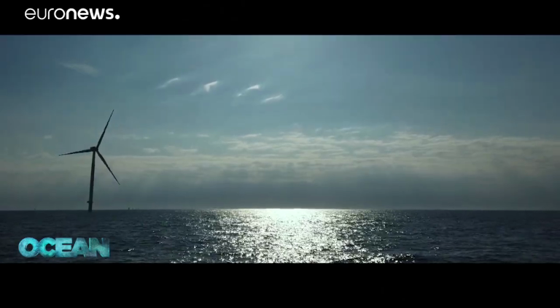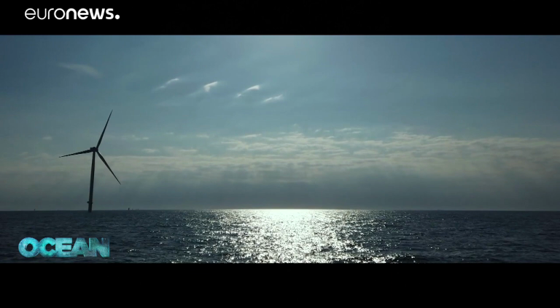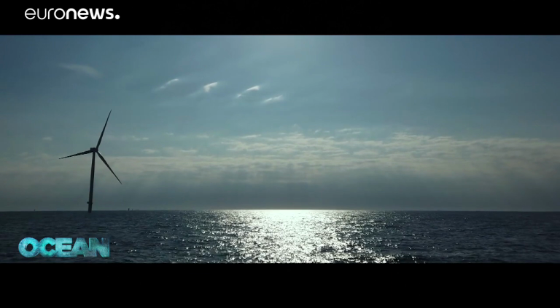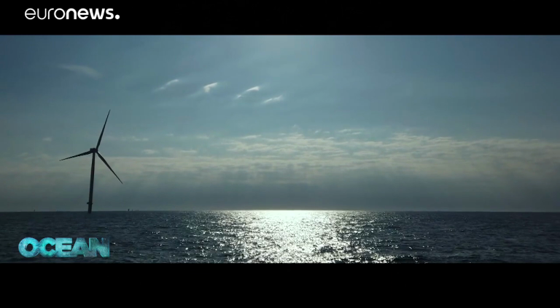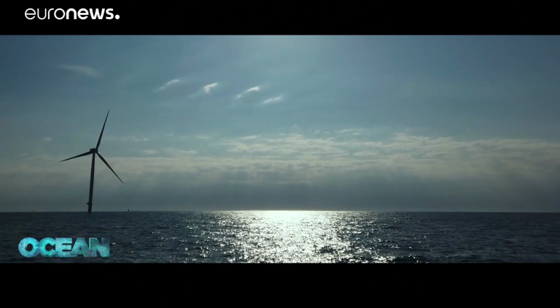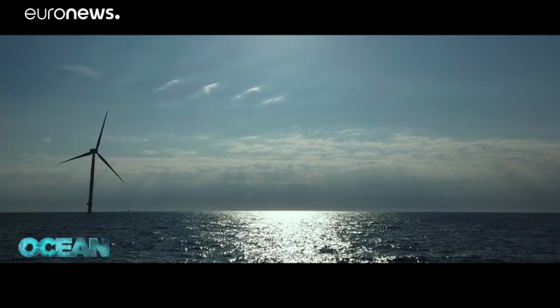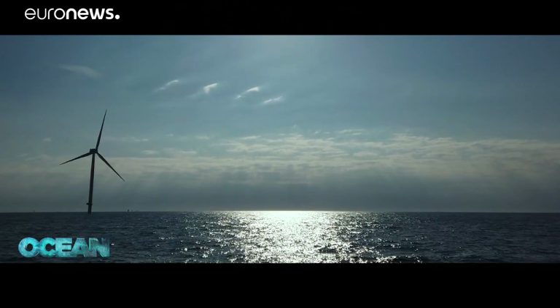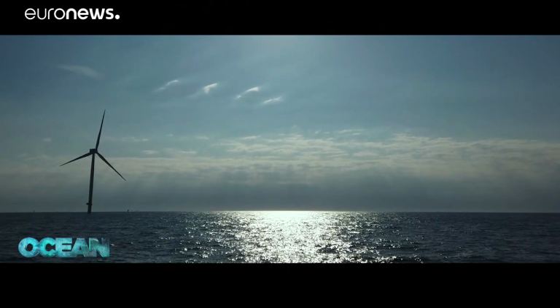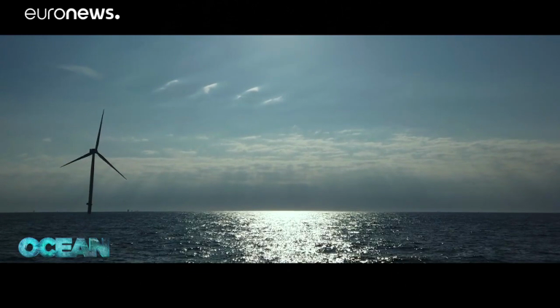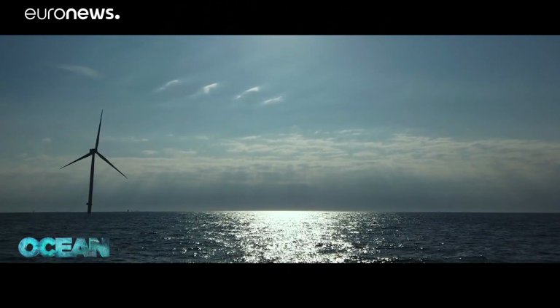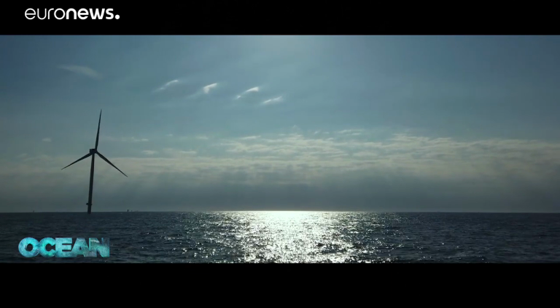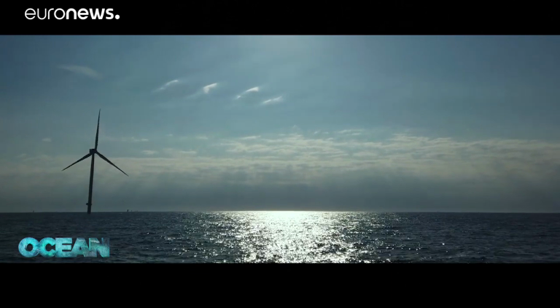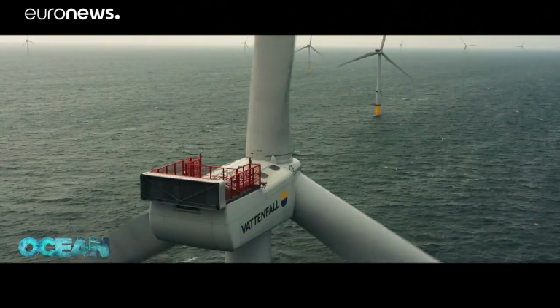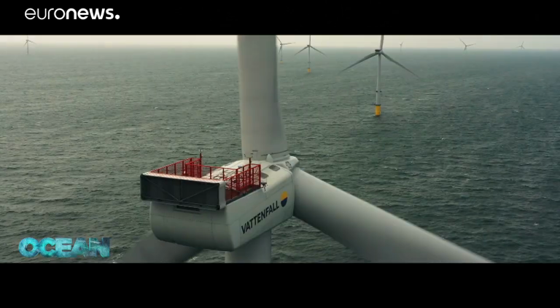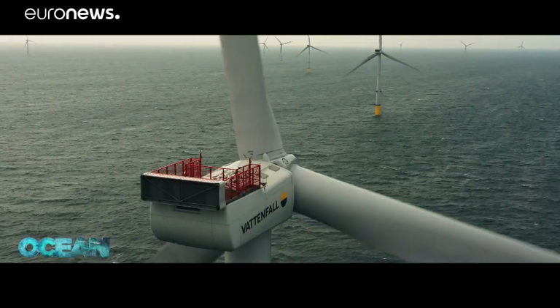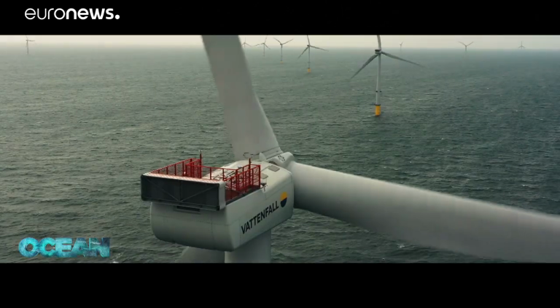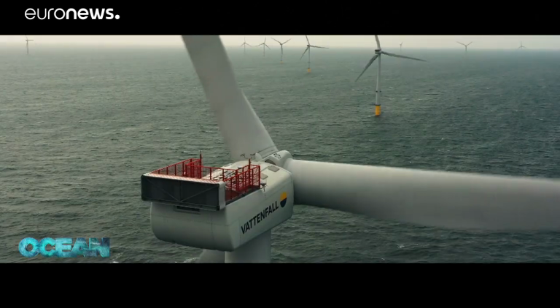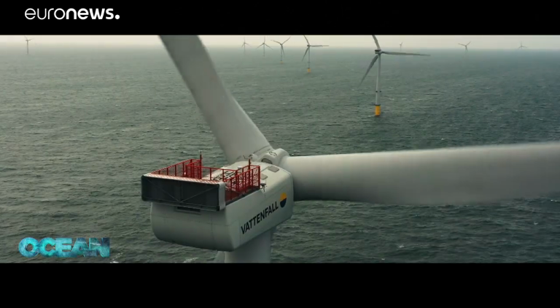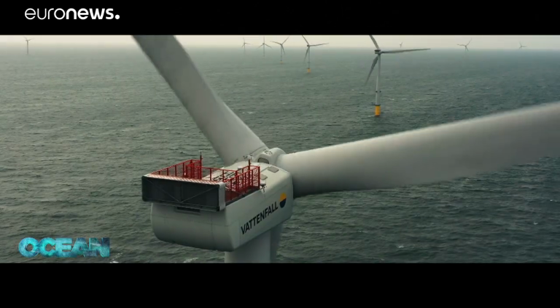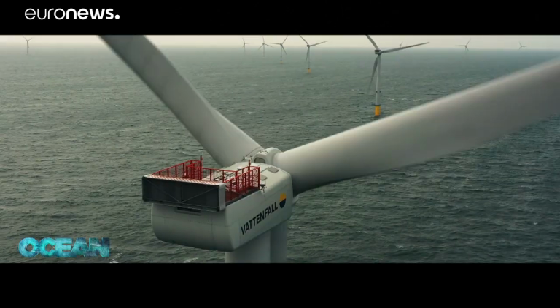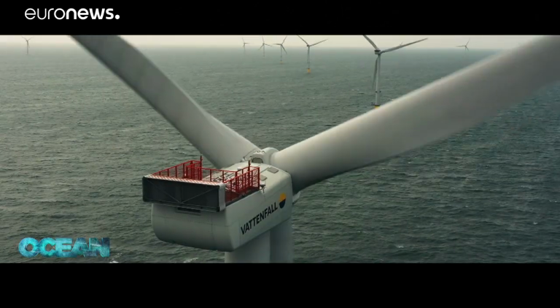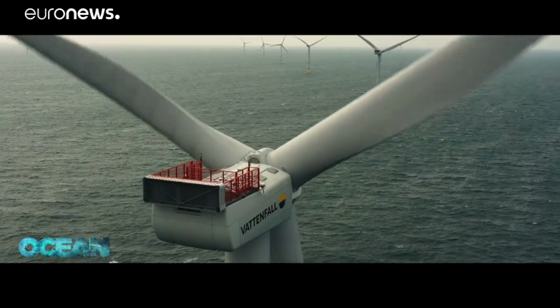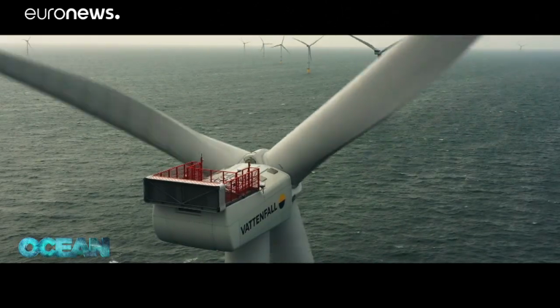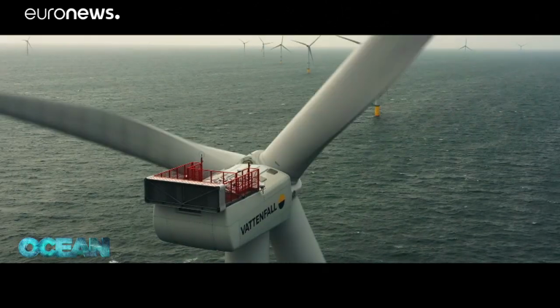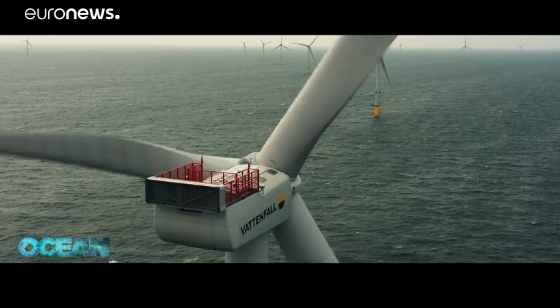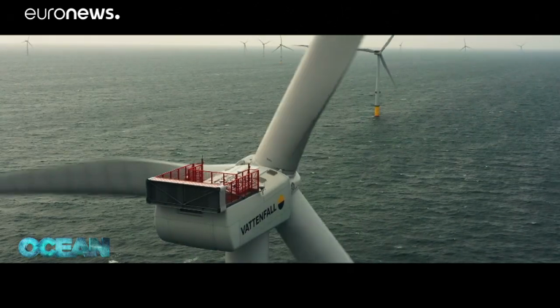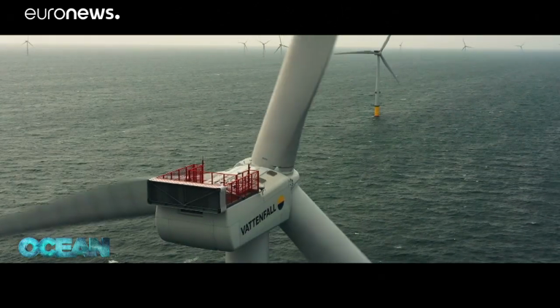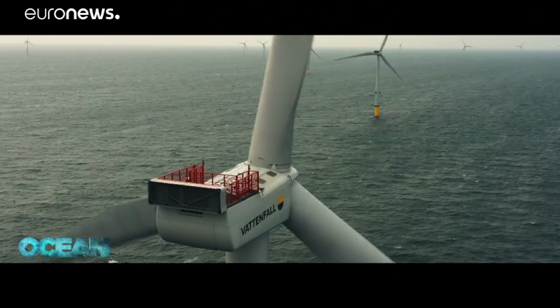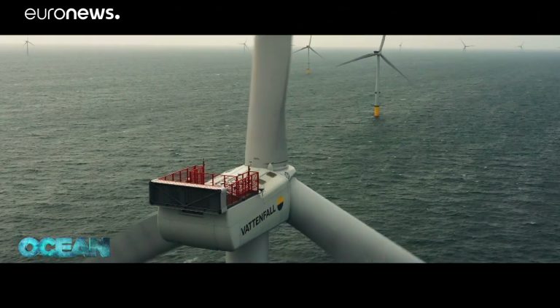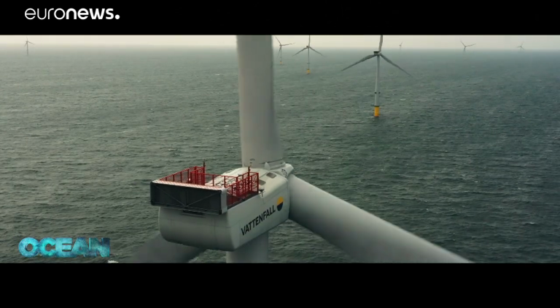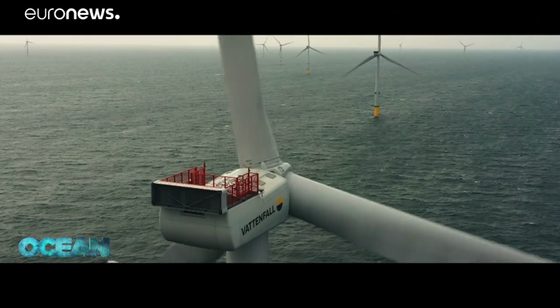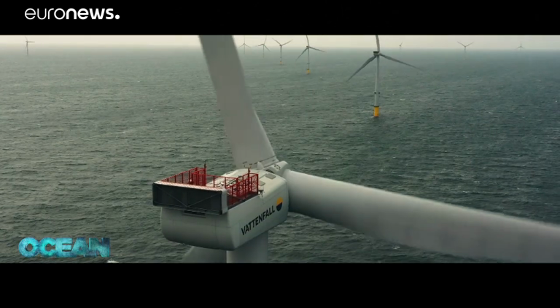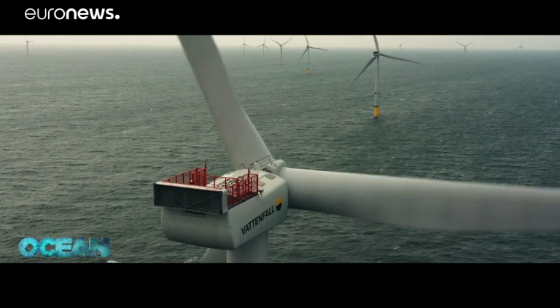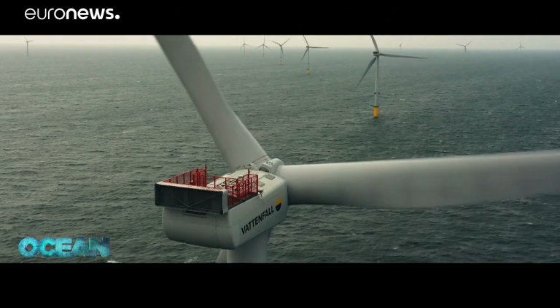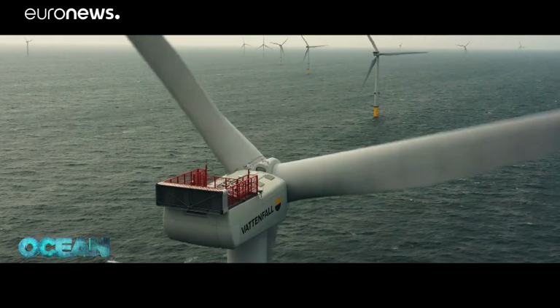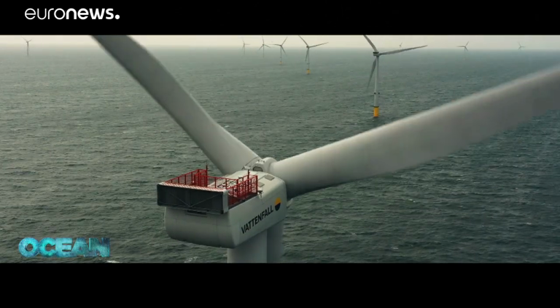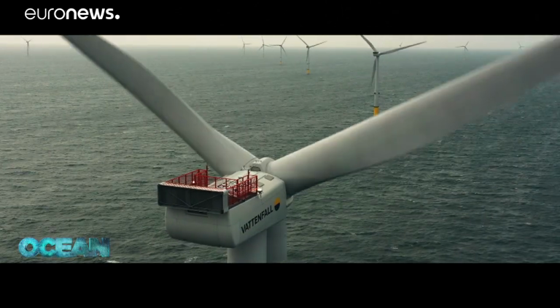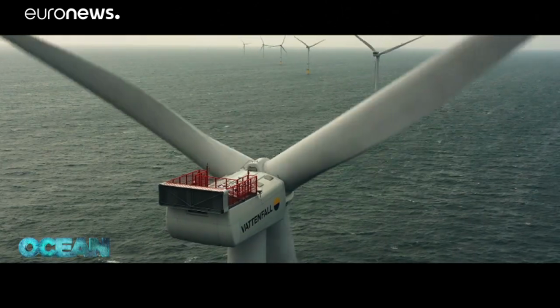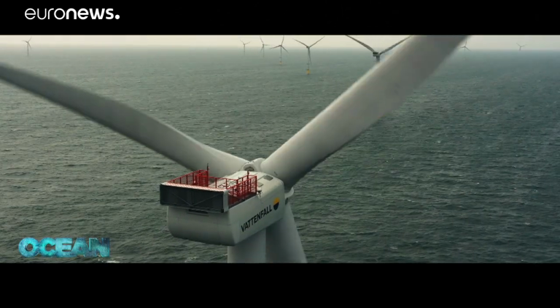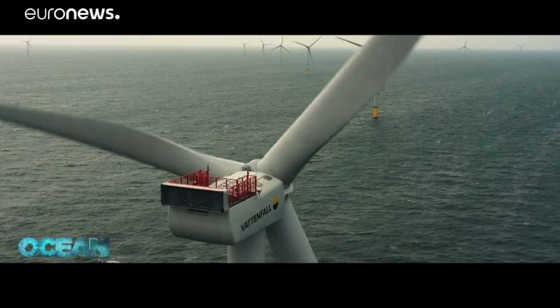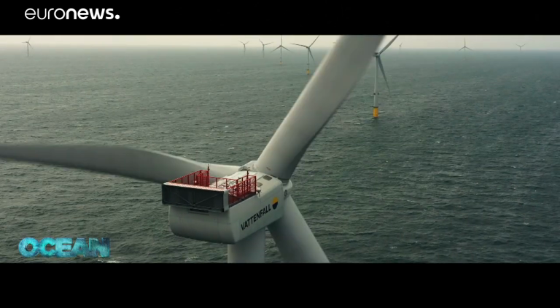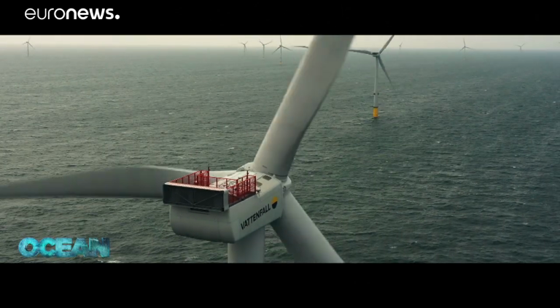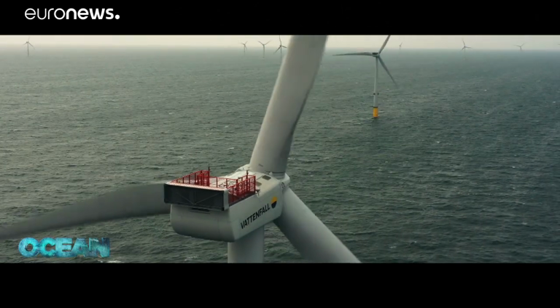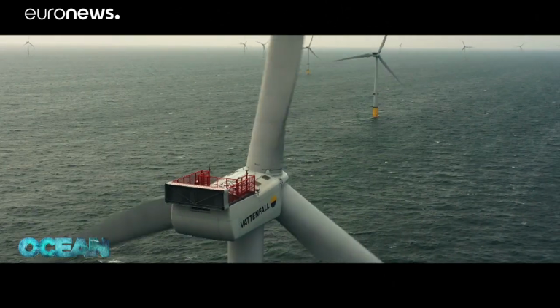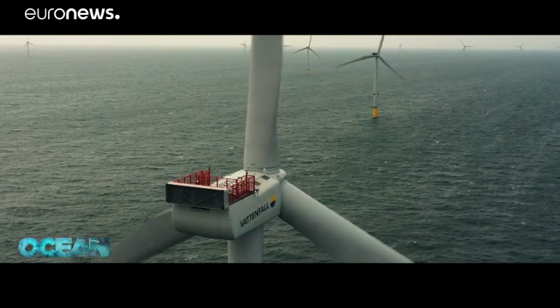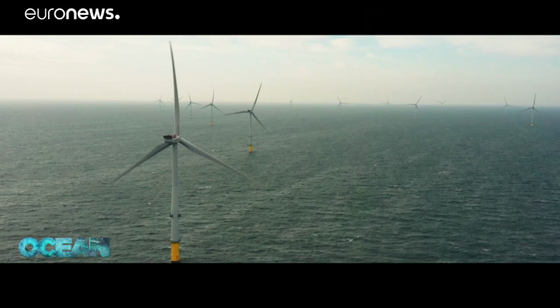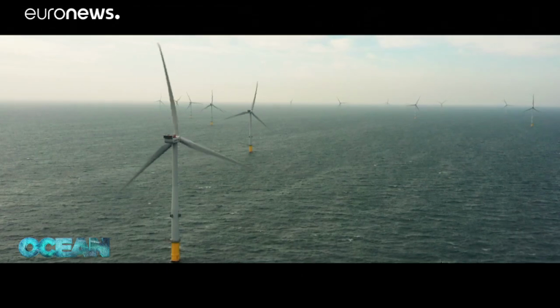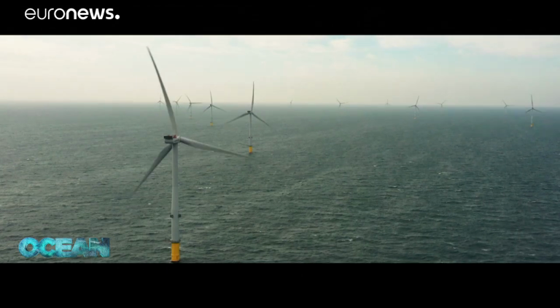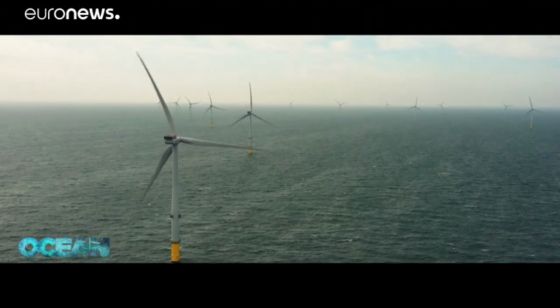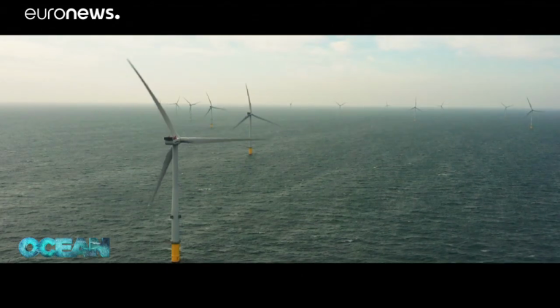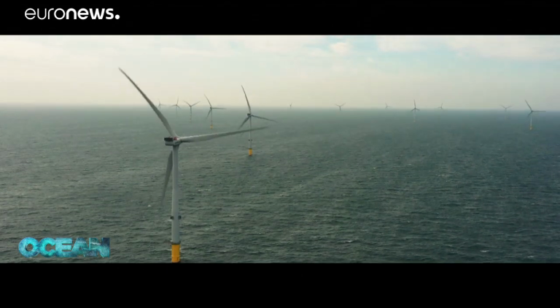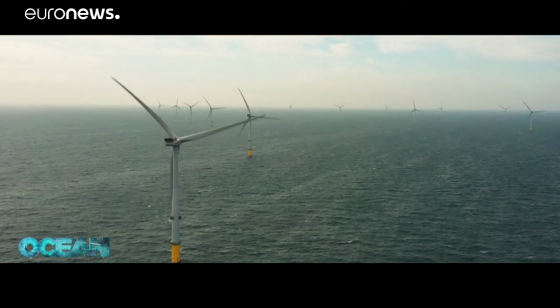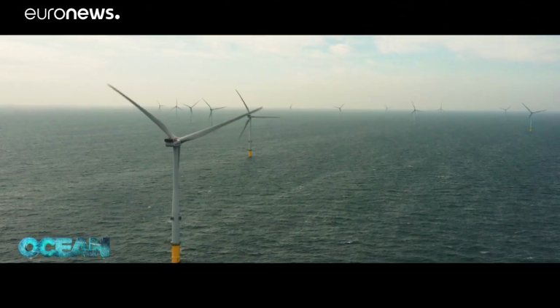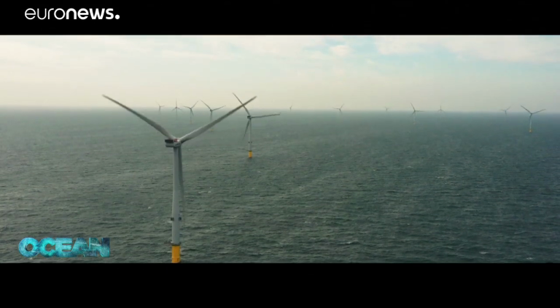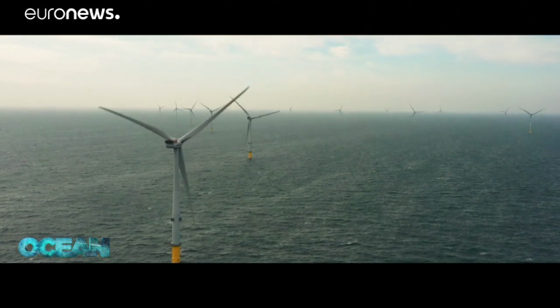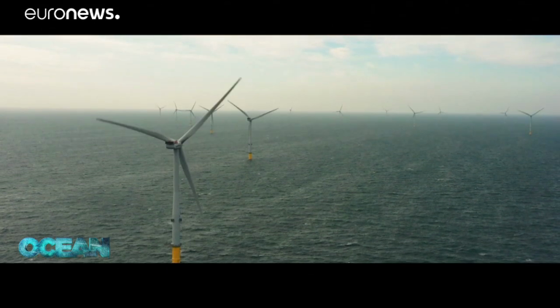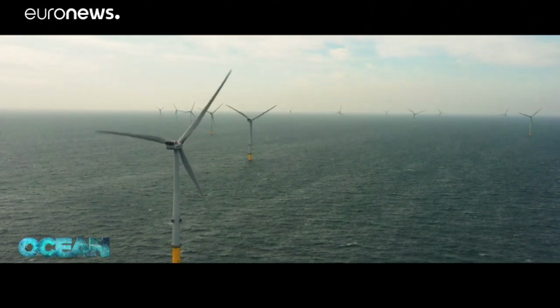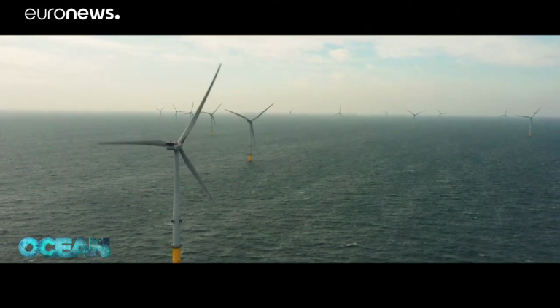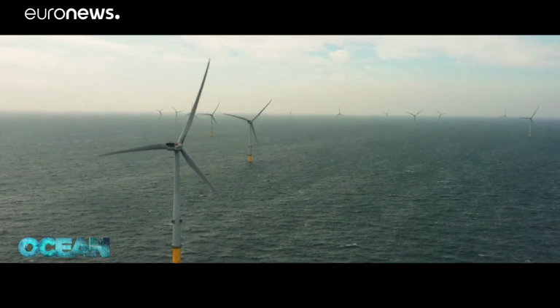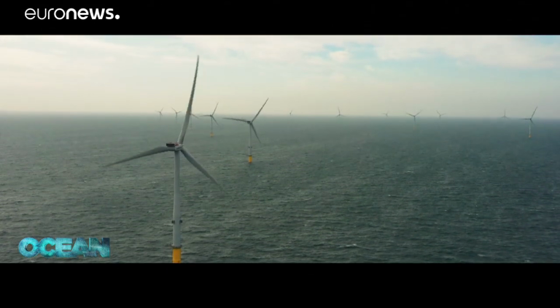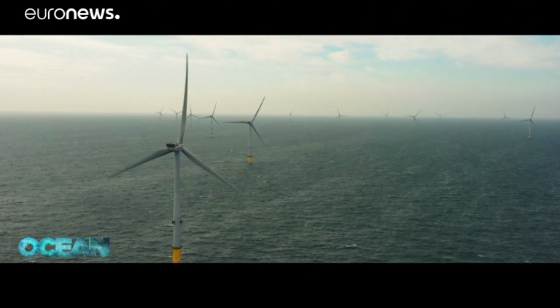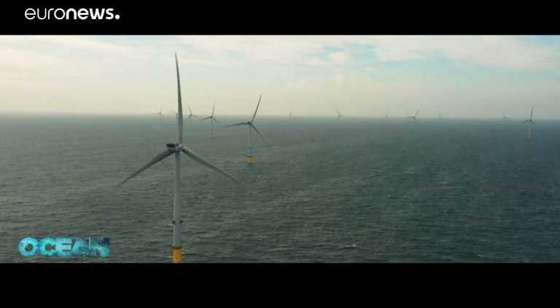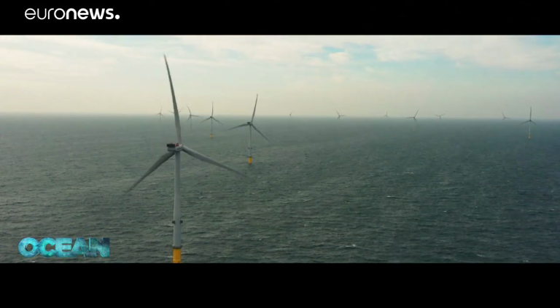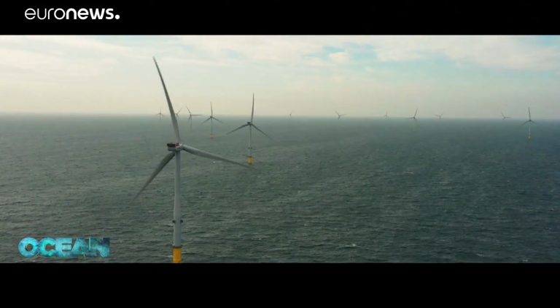A breath of fresh air for post-COVID economic recovery and for Europe's transition towards clean and sustainable energy.